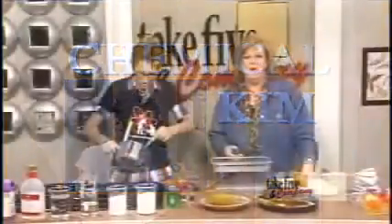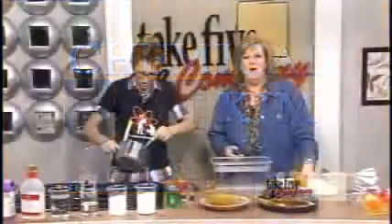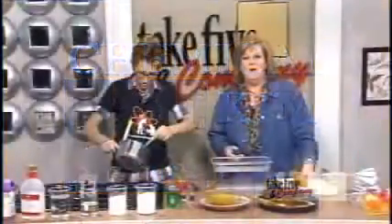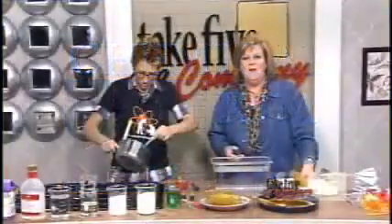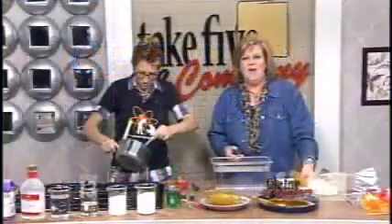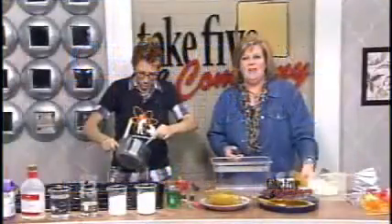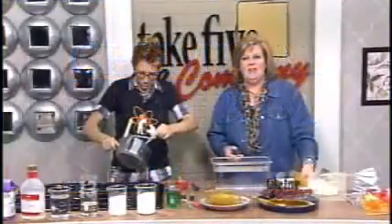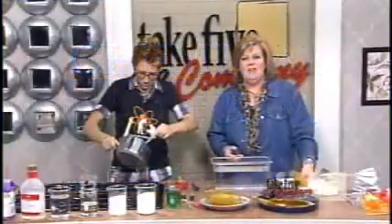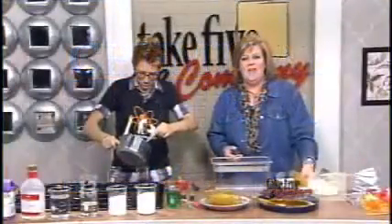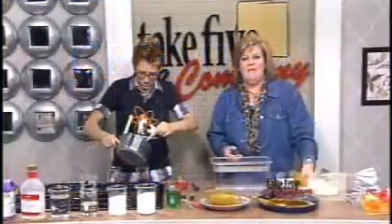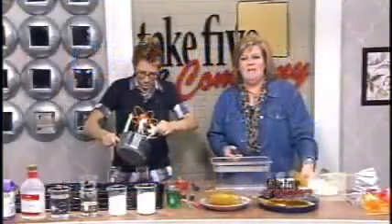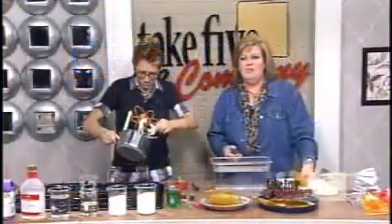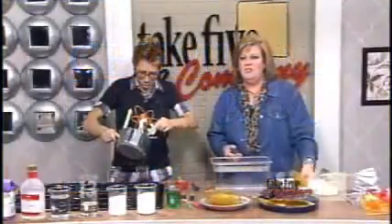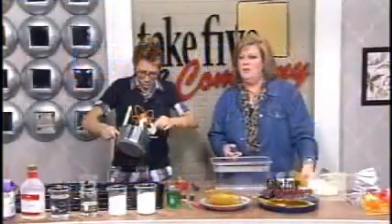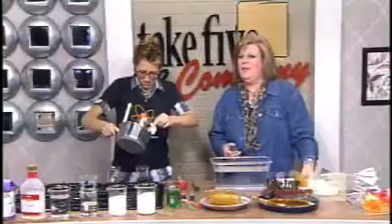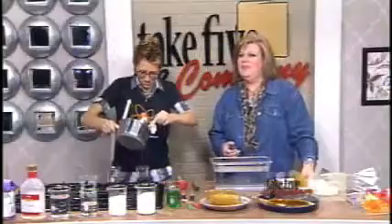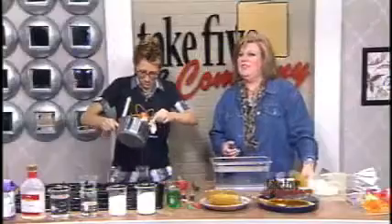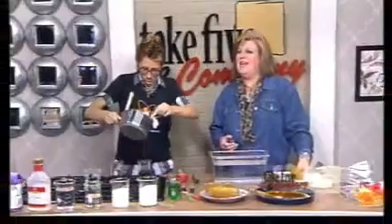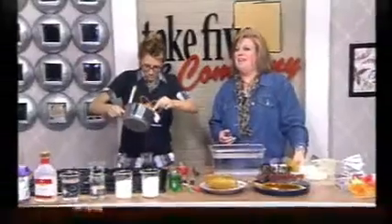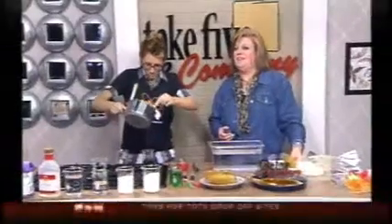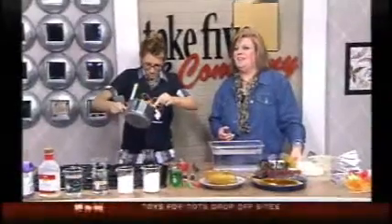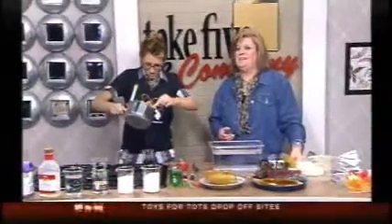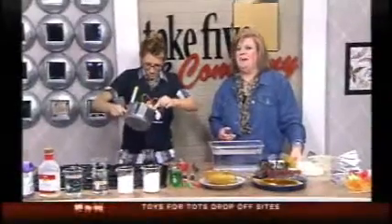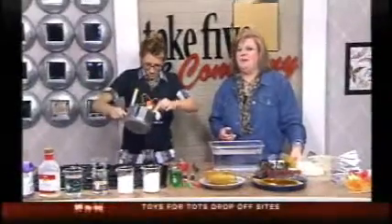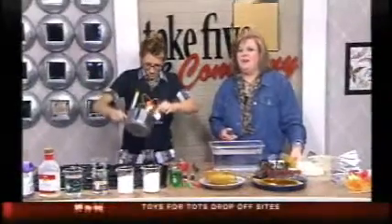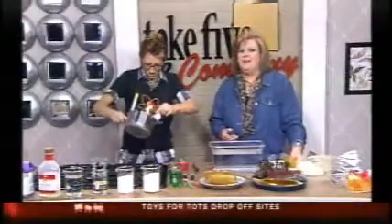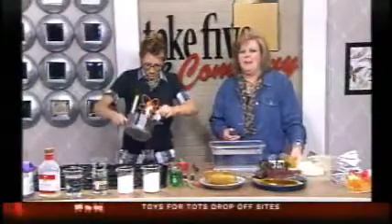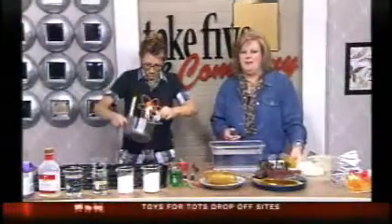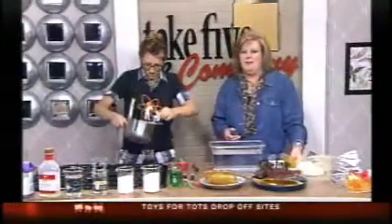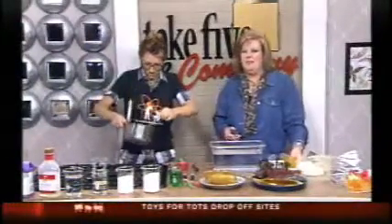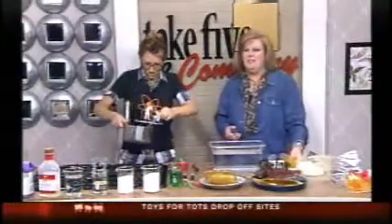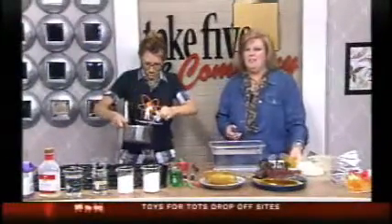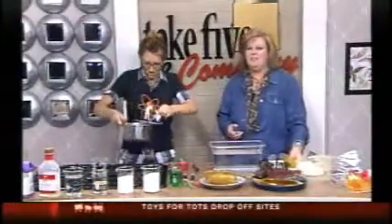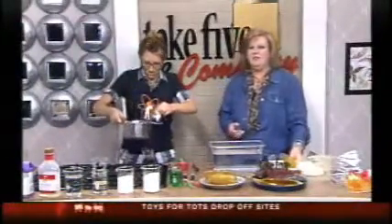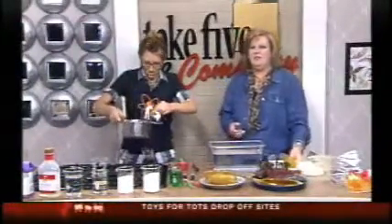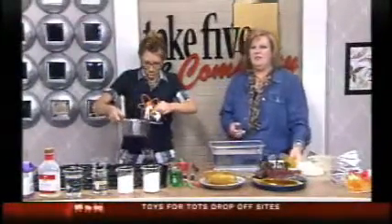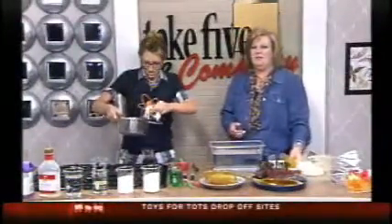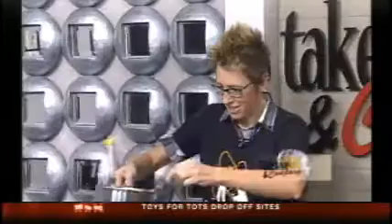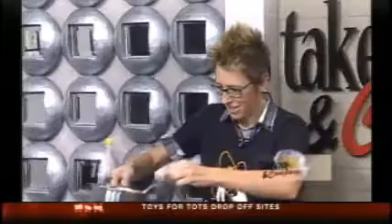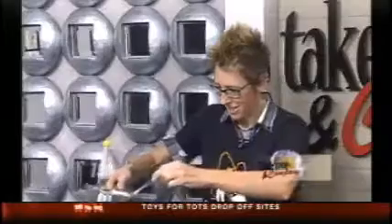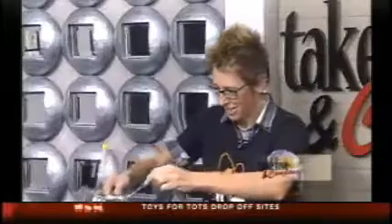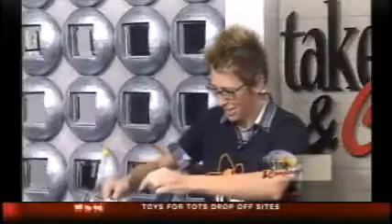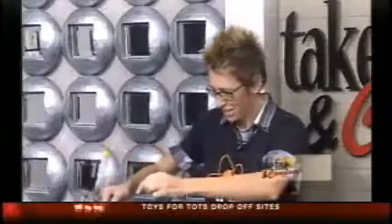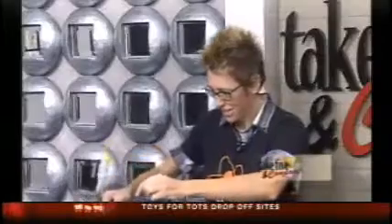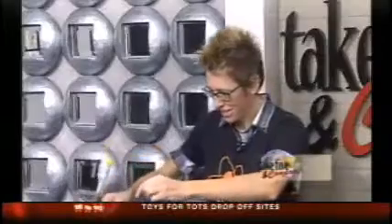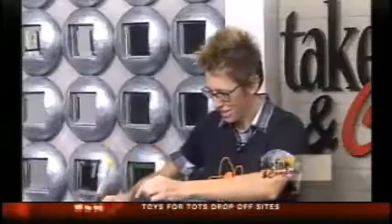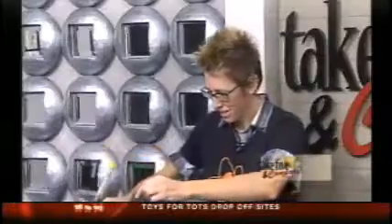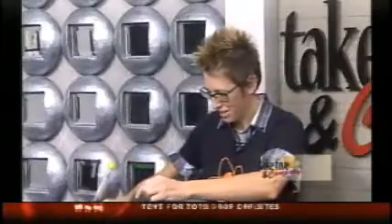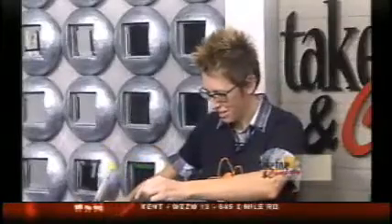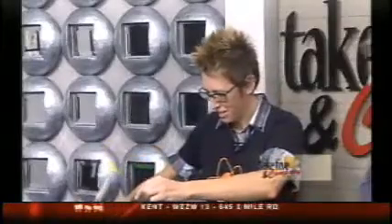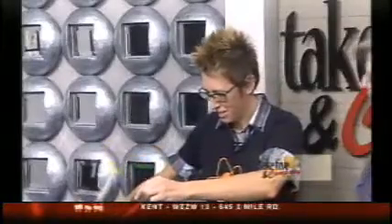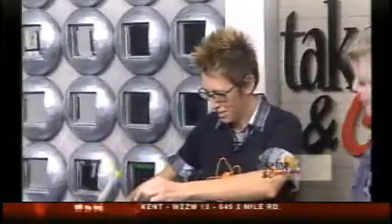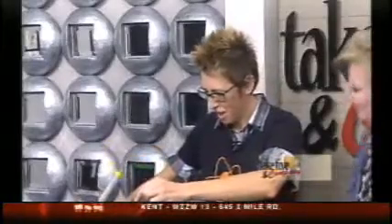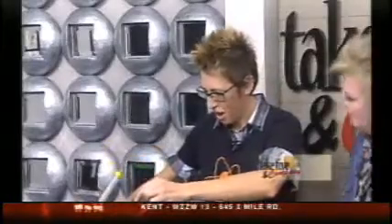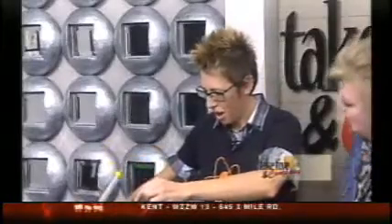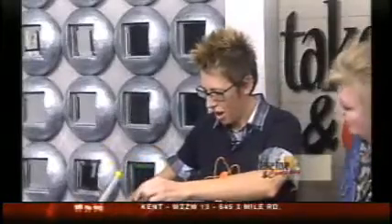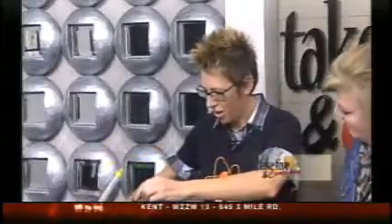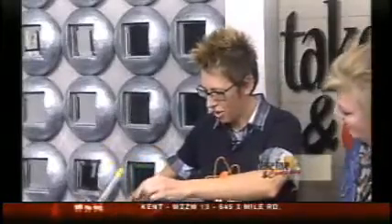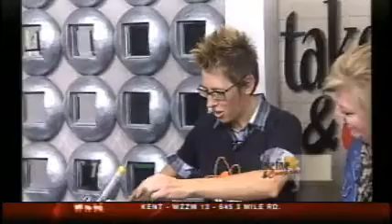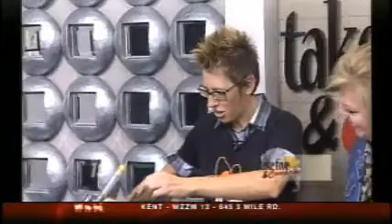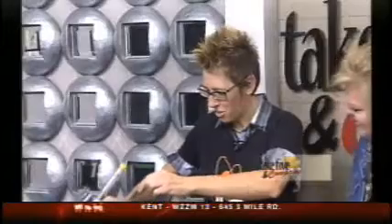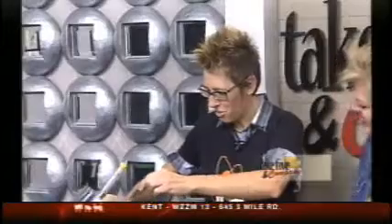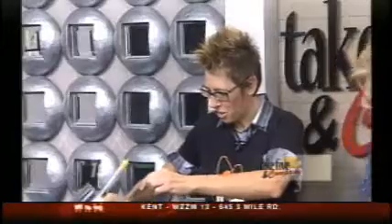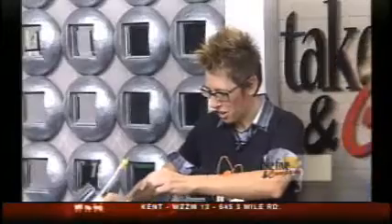Welcome back. It is time for a sweet science experiment. Chemical Kim is here to show us some fun activities using sugar. Good morning.